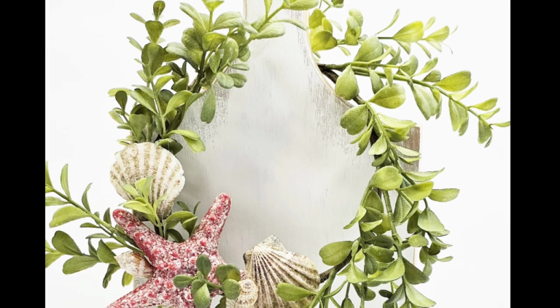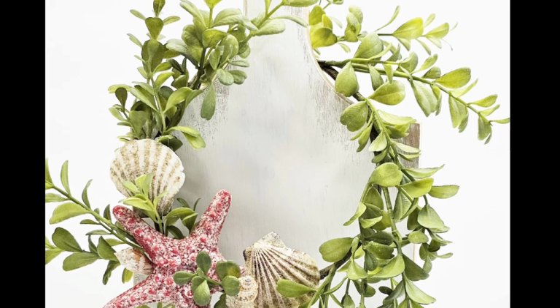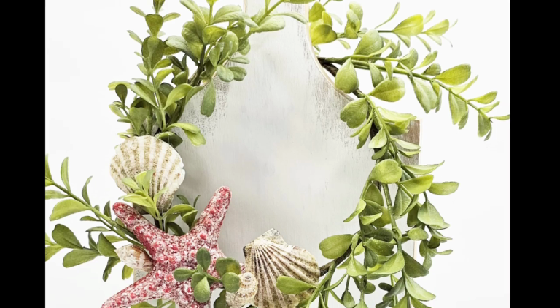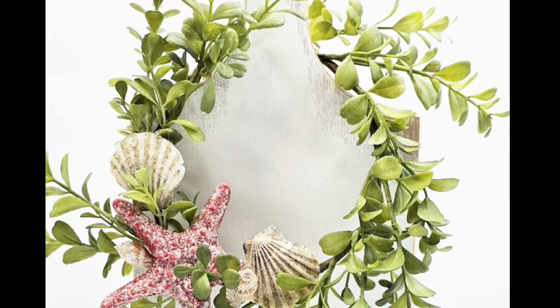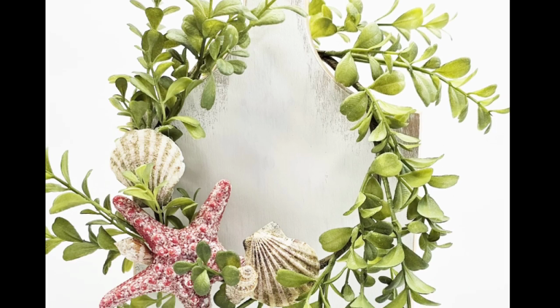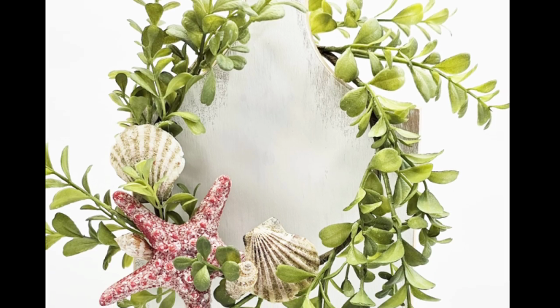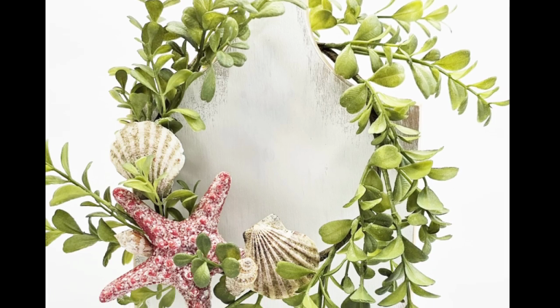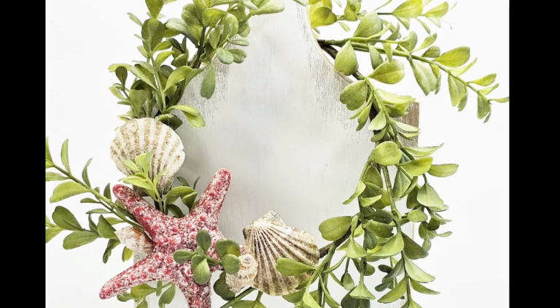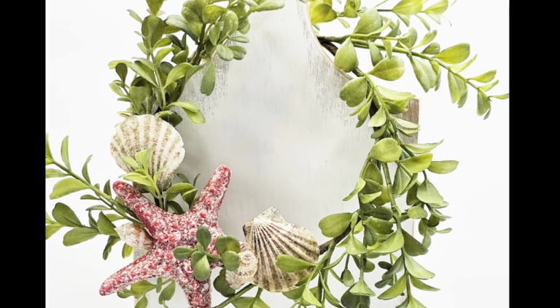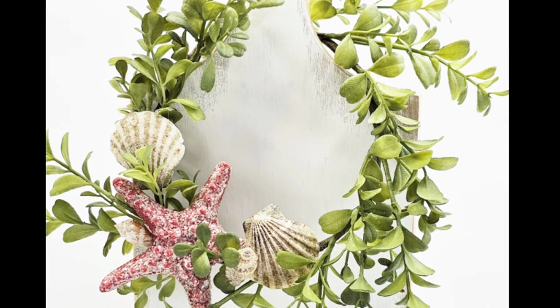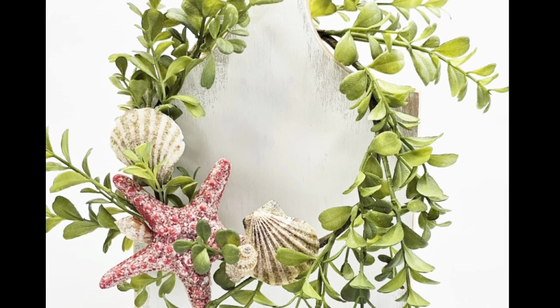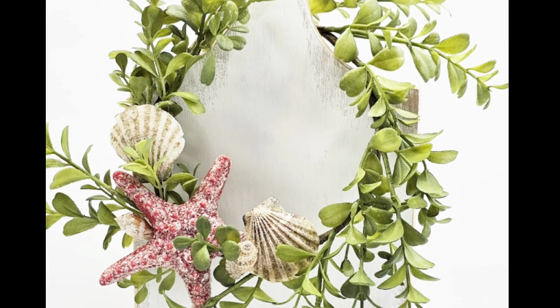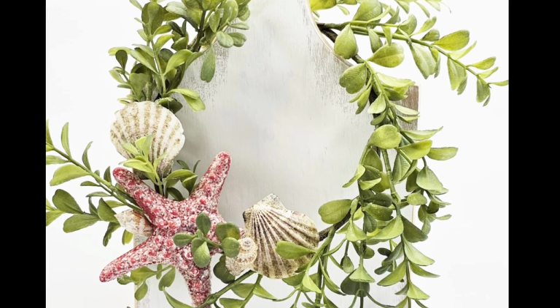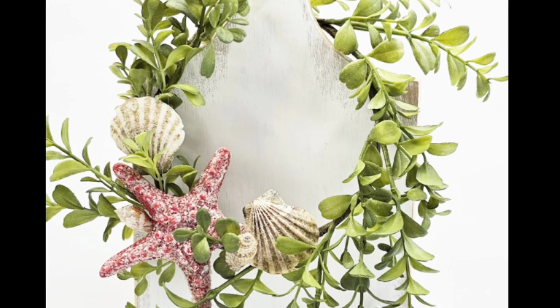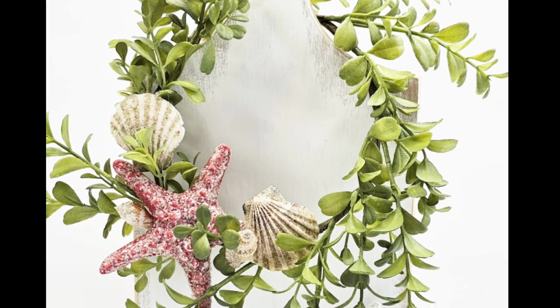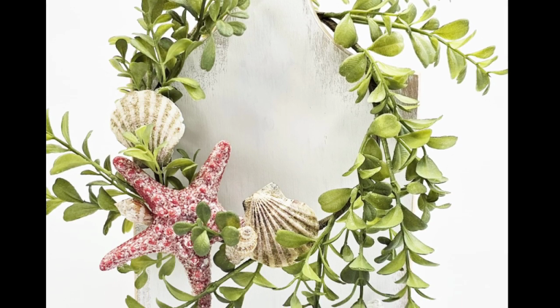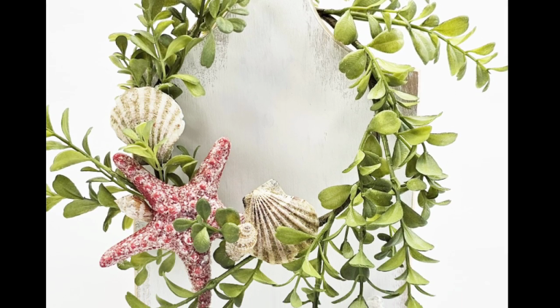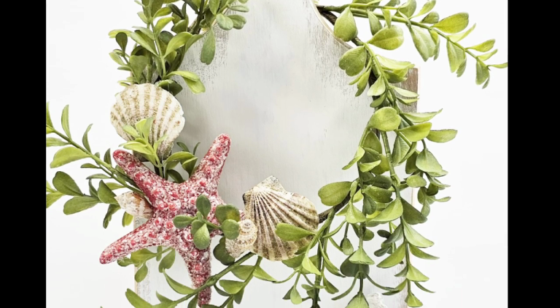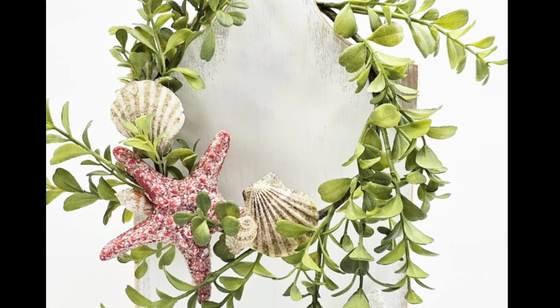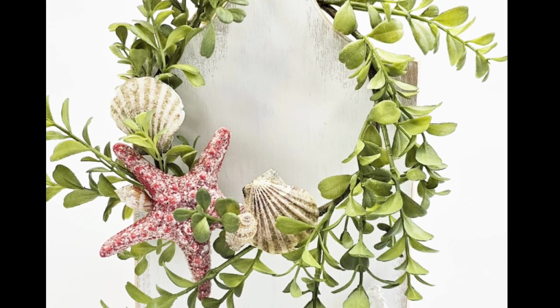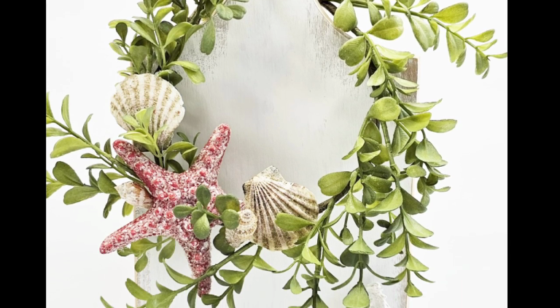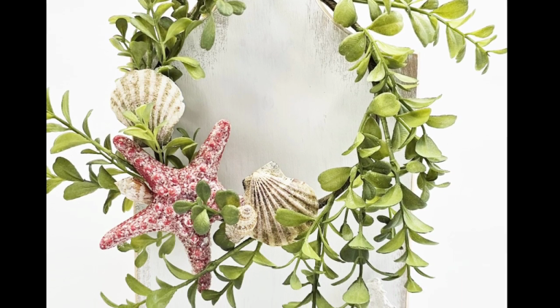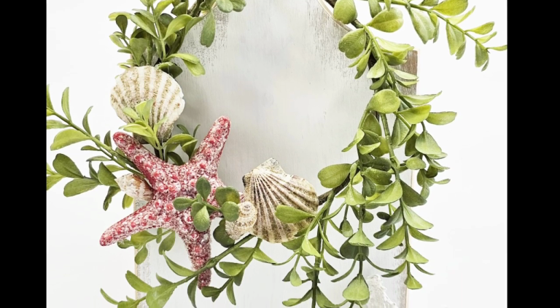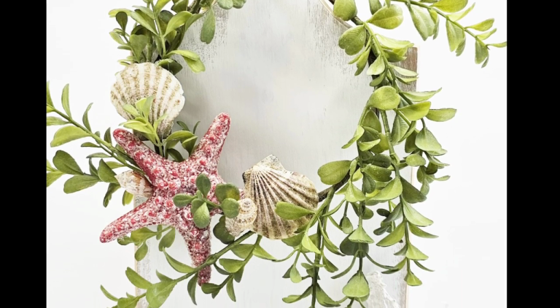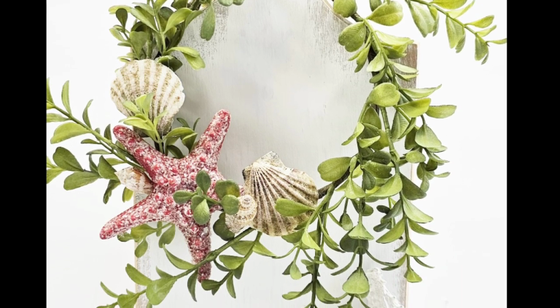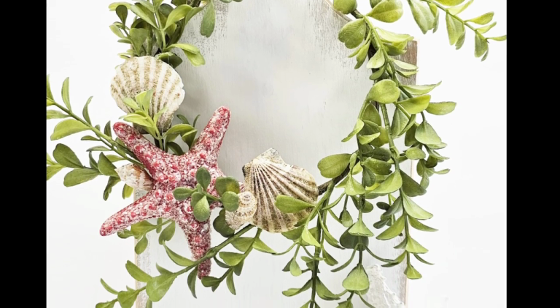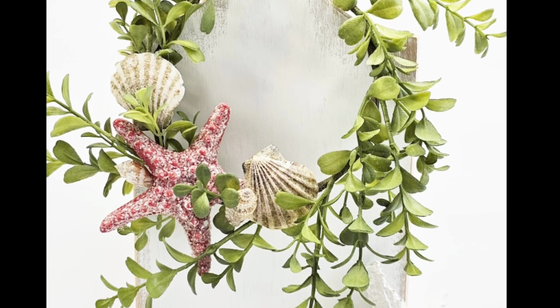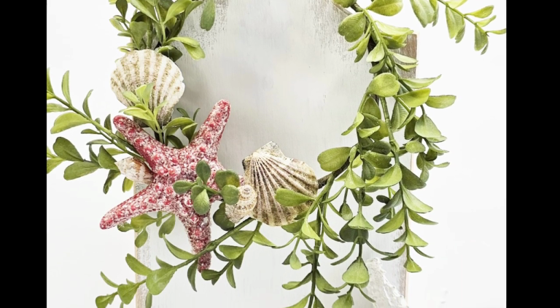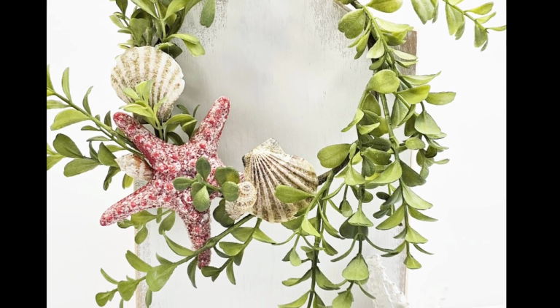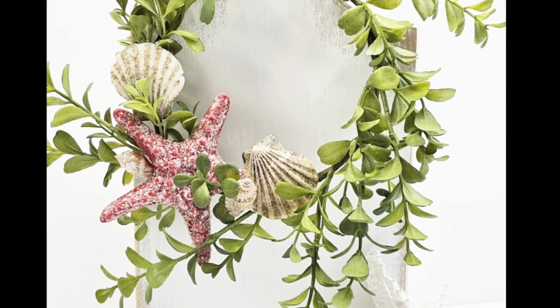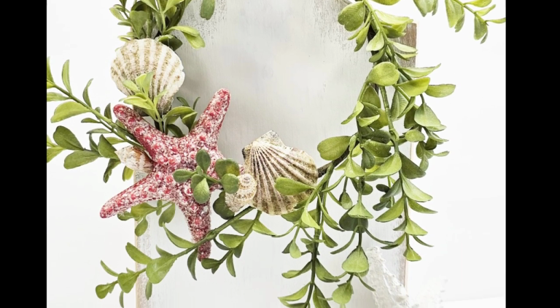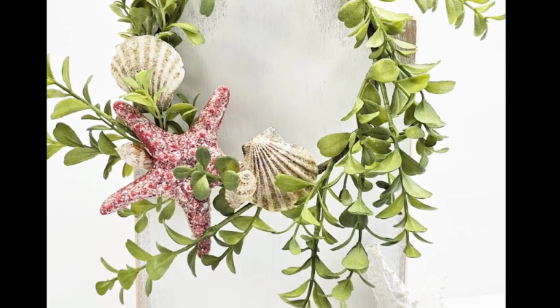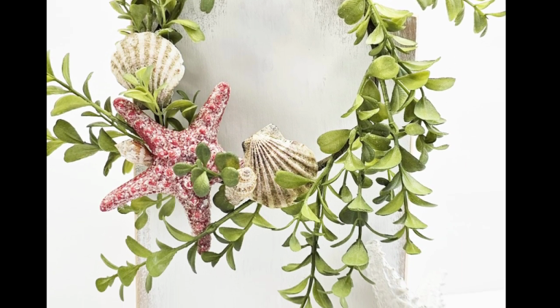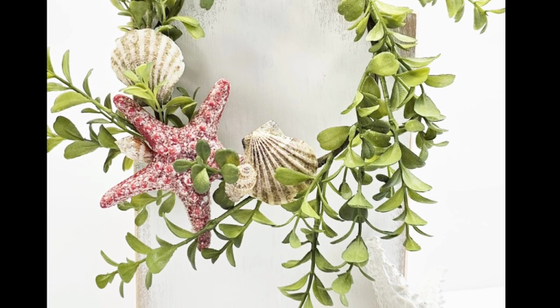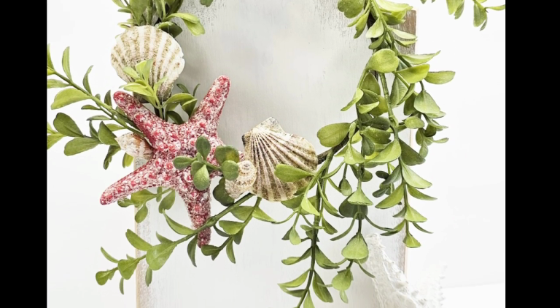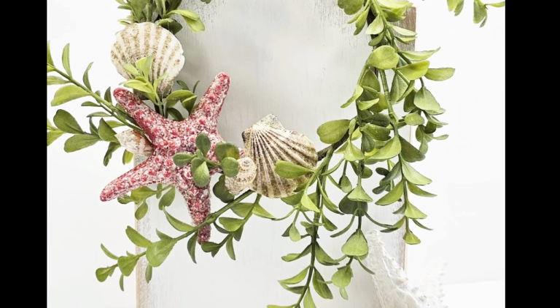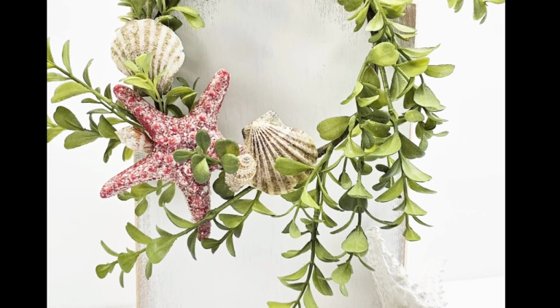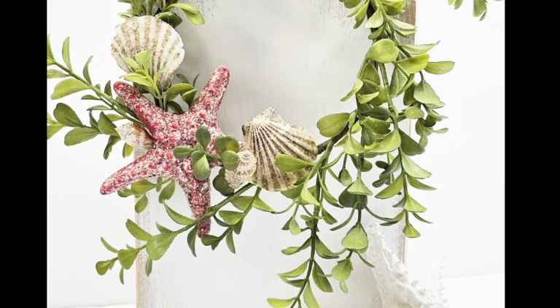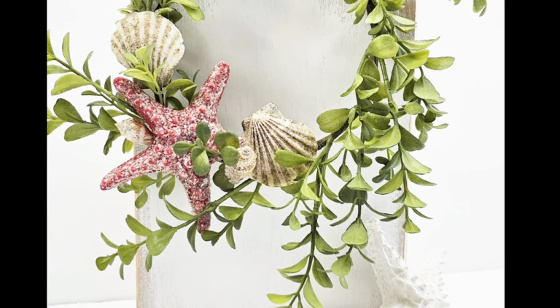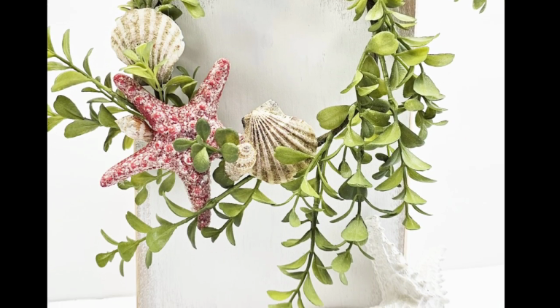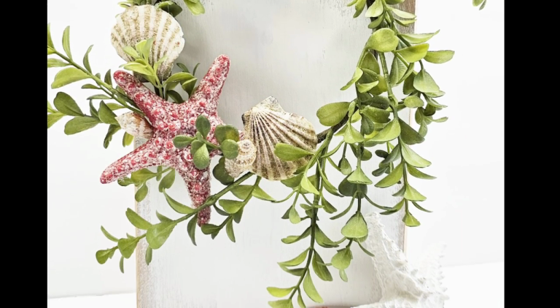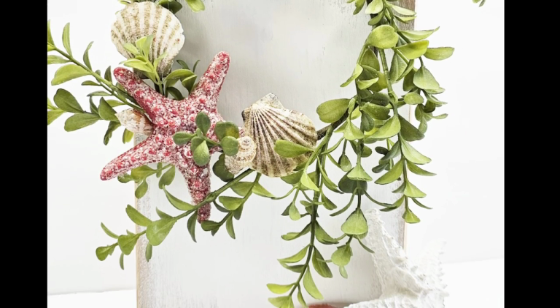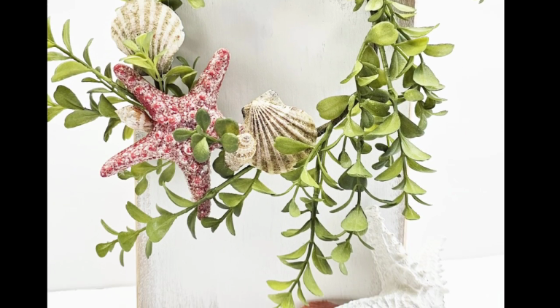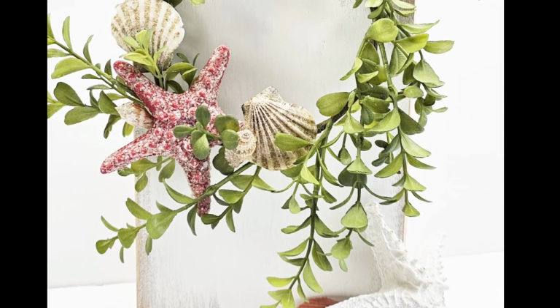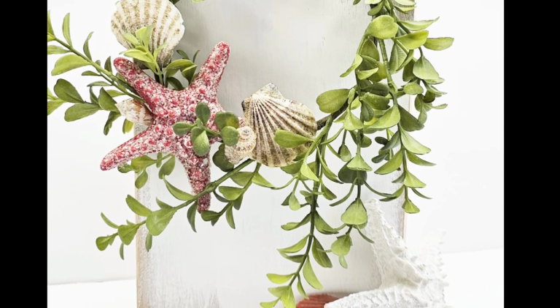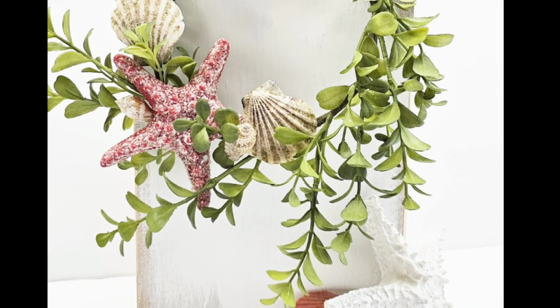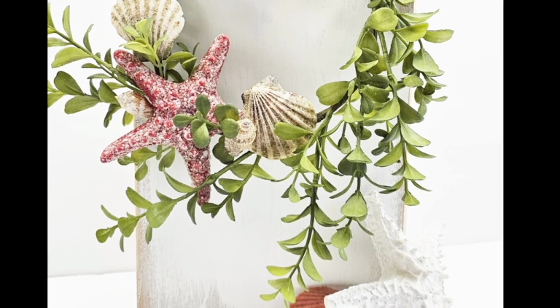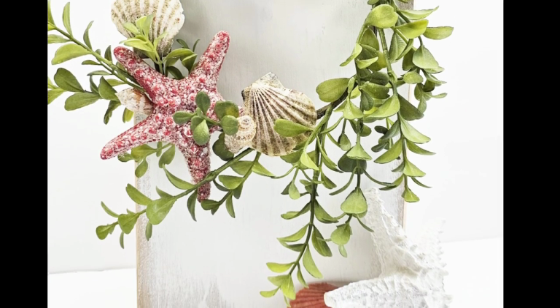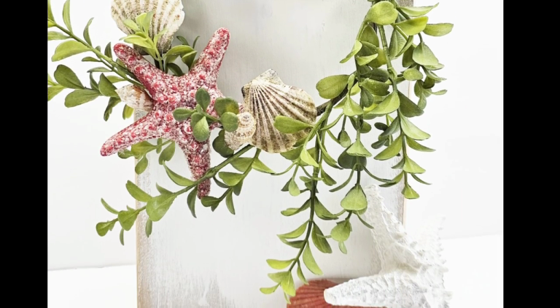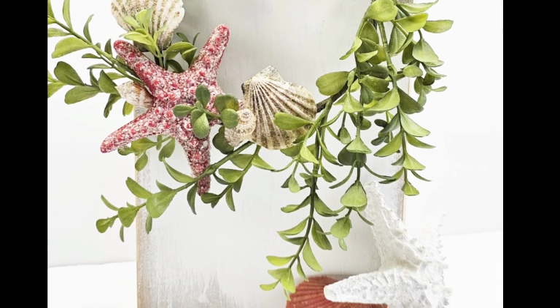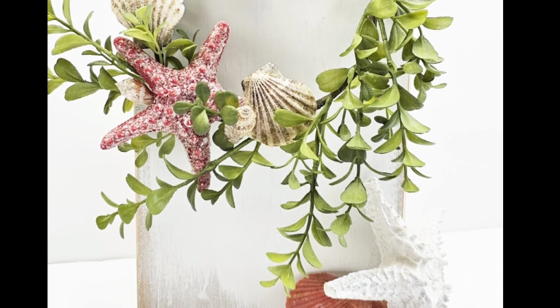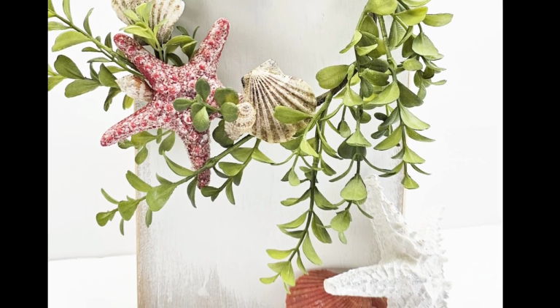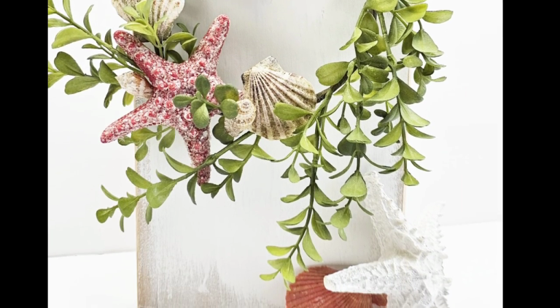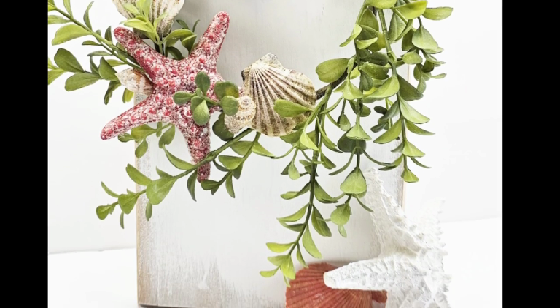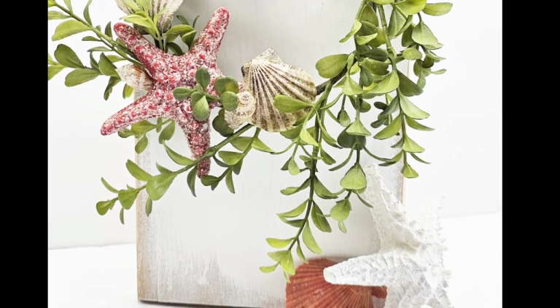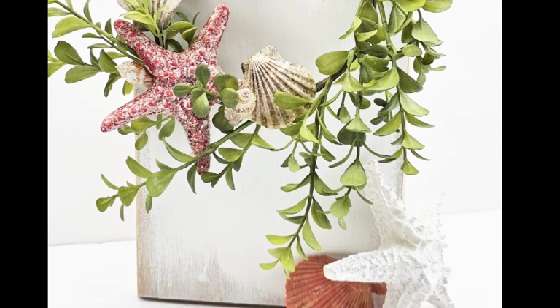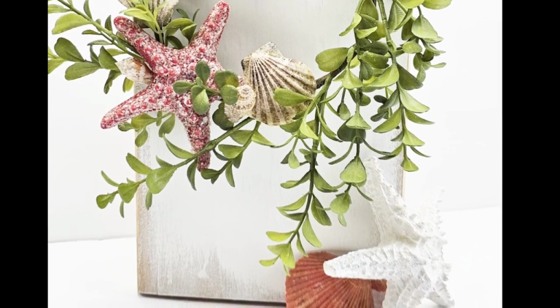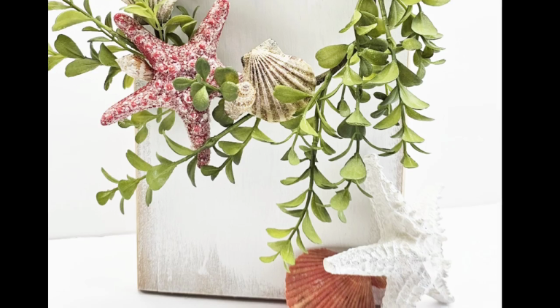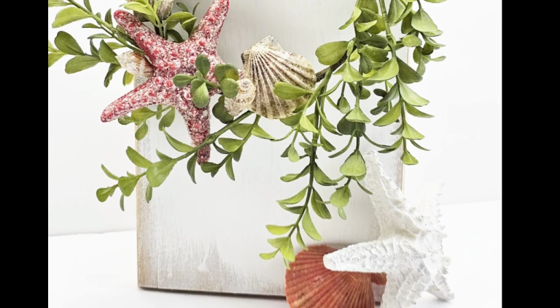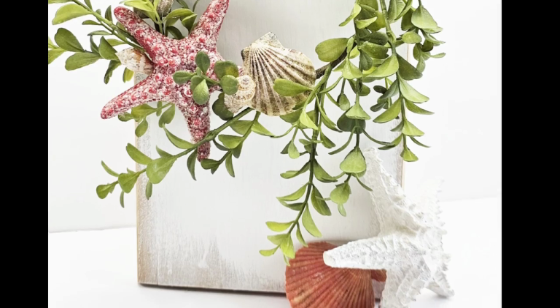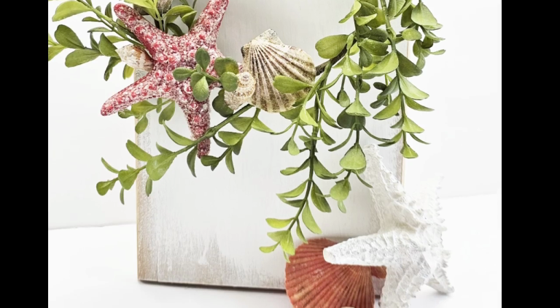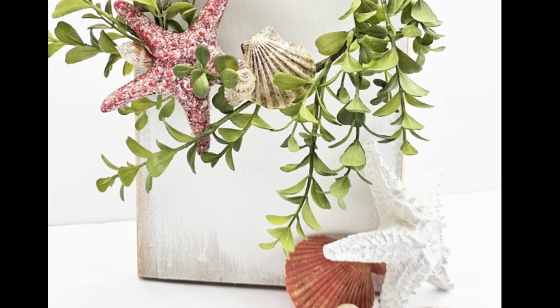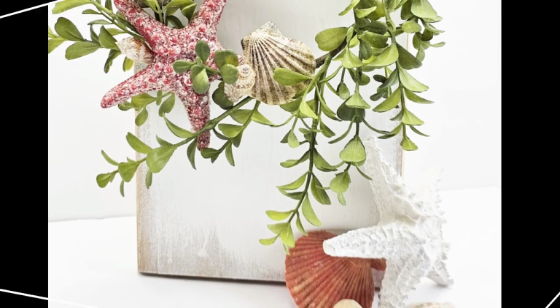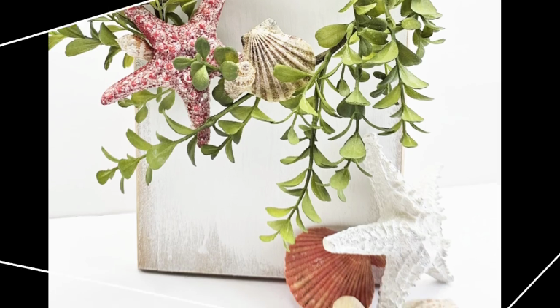This is my favorite from today. I love the way it turned out — so beachy, almost like a relaxed look.